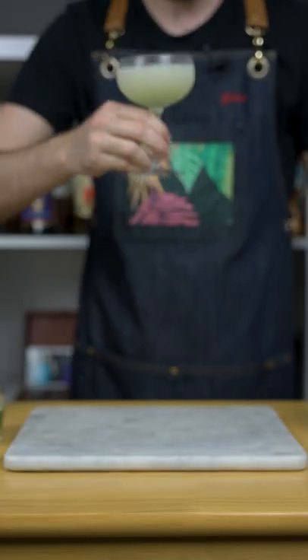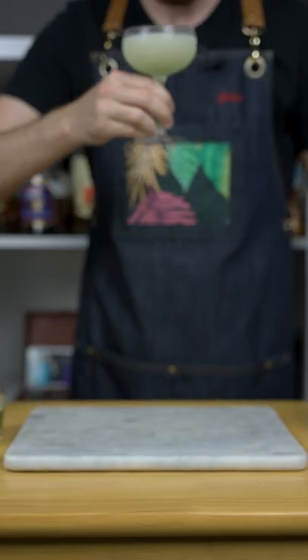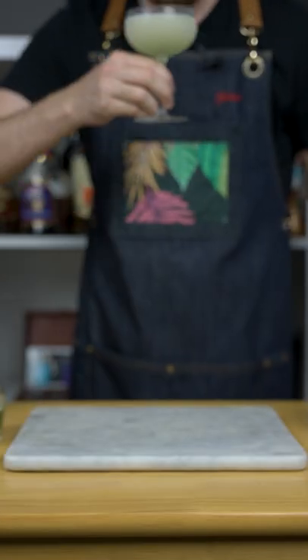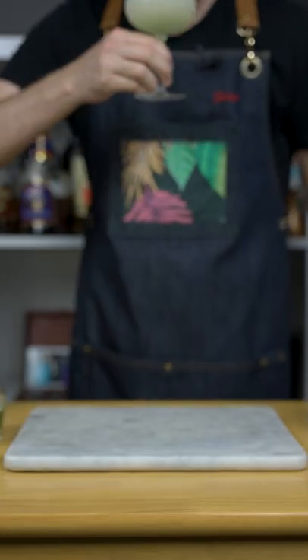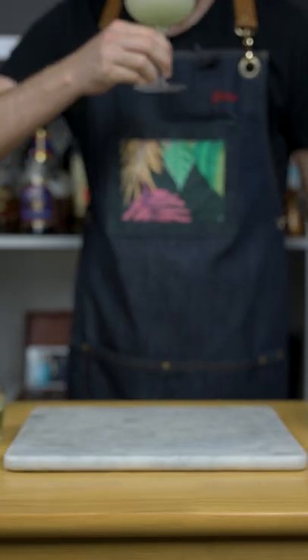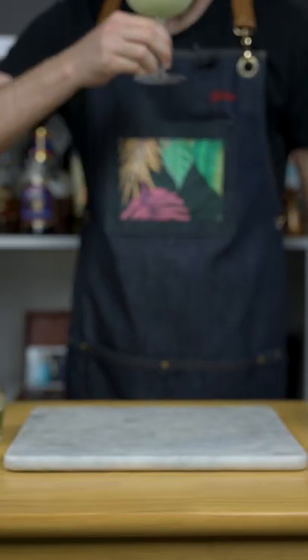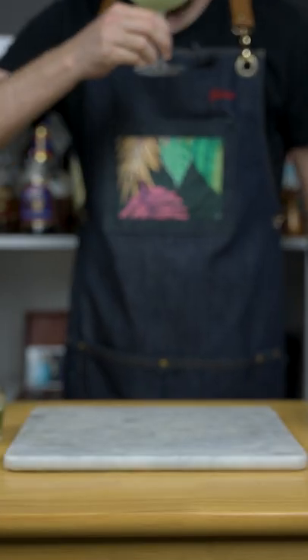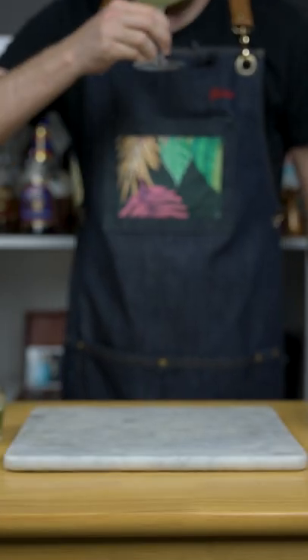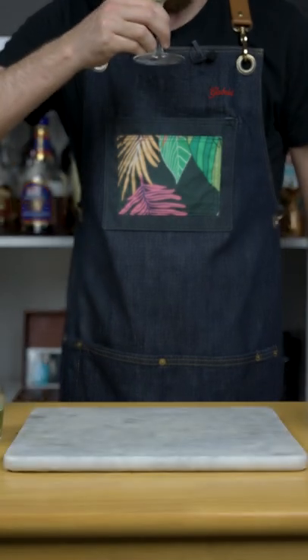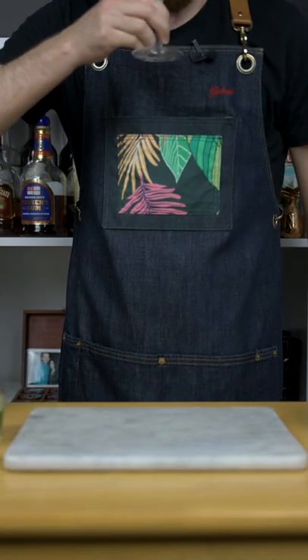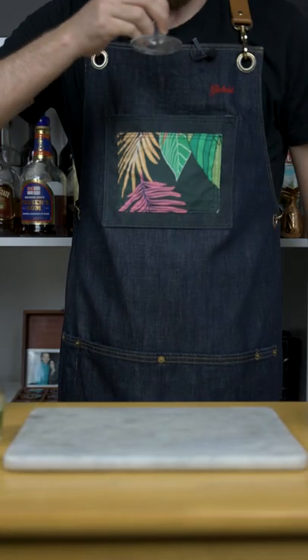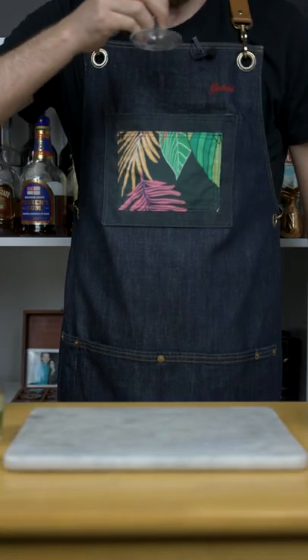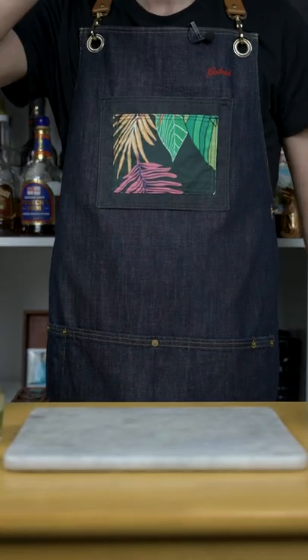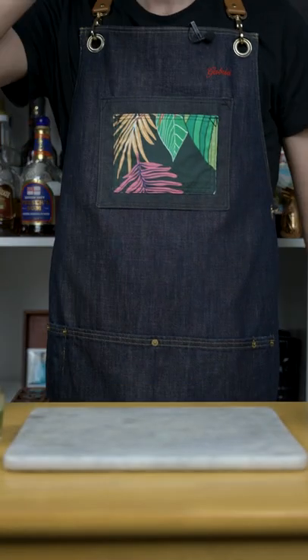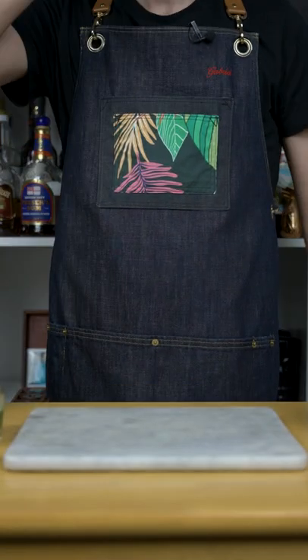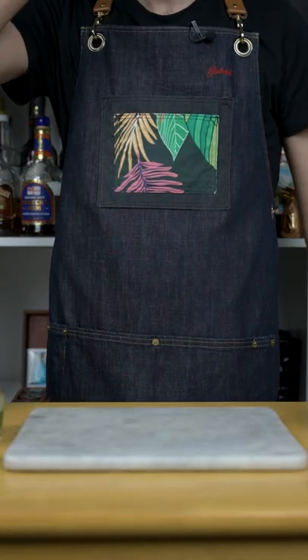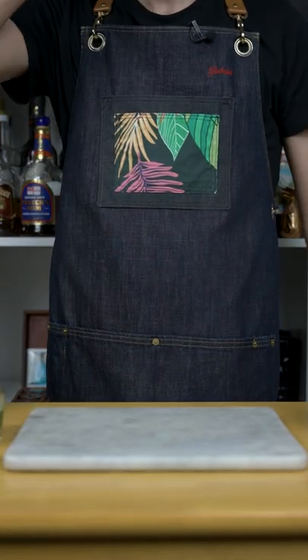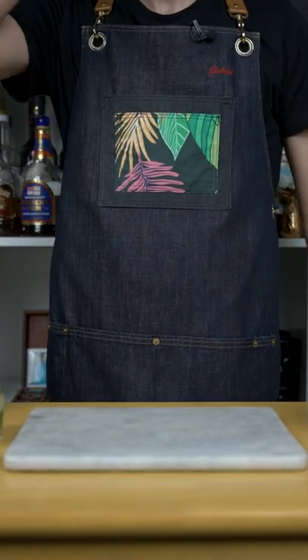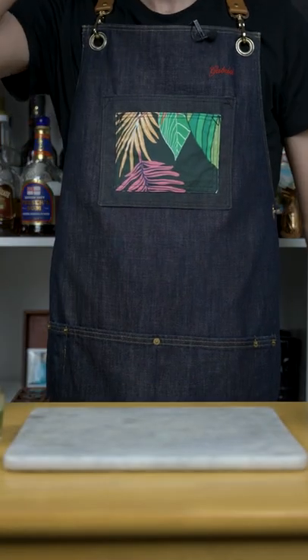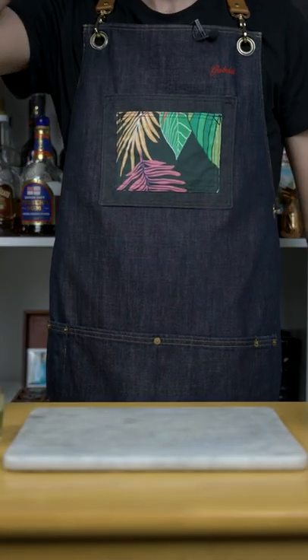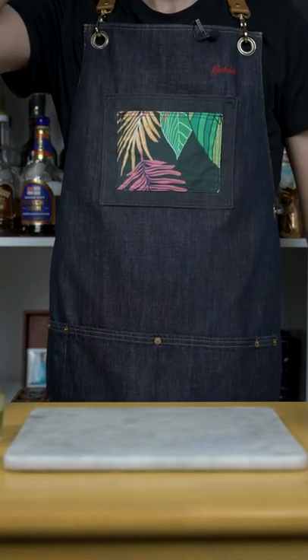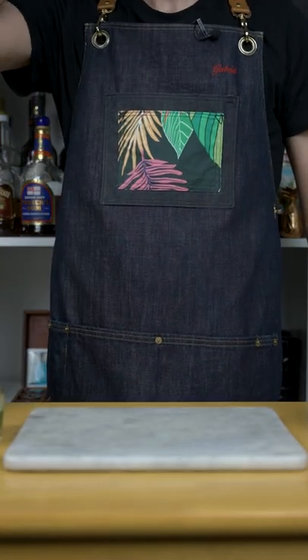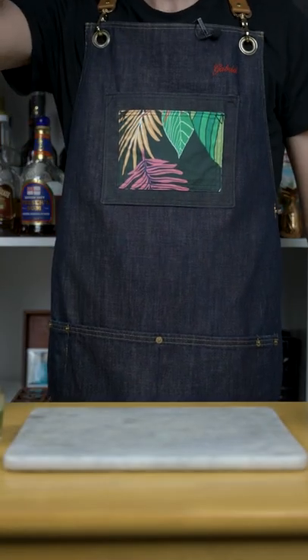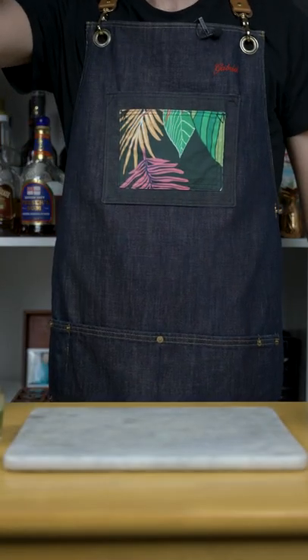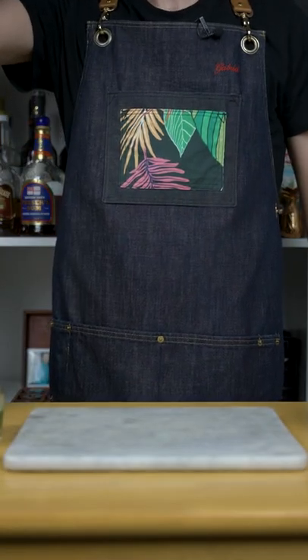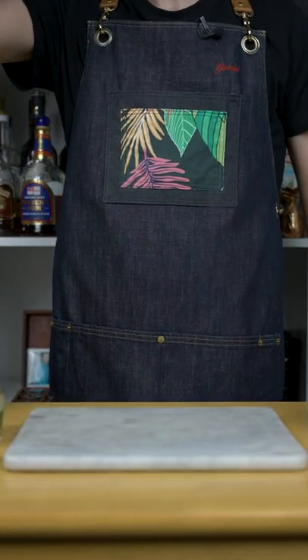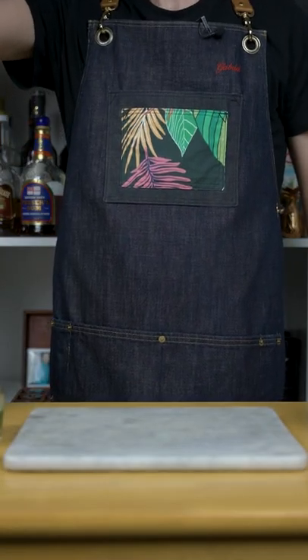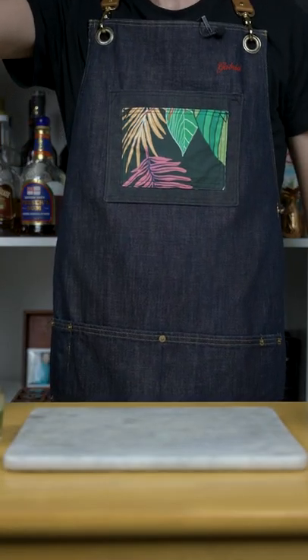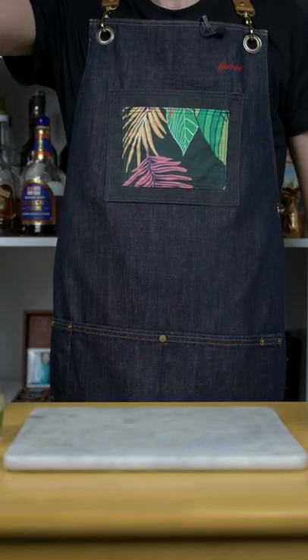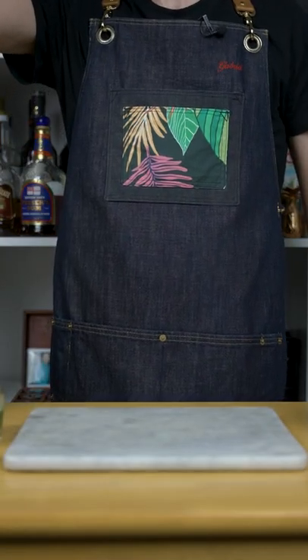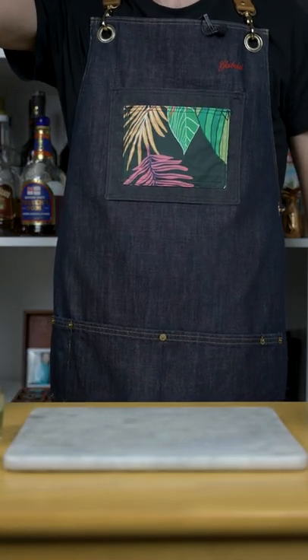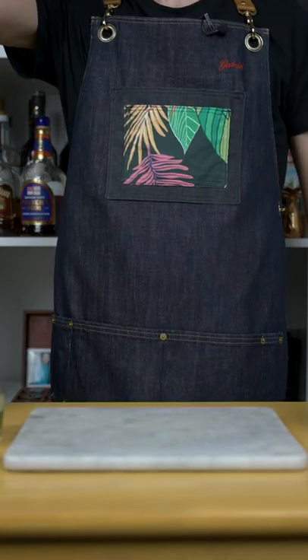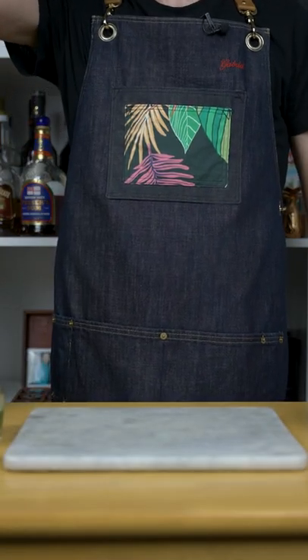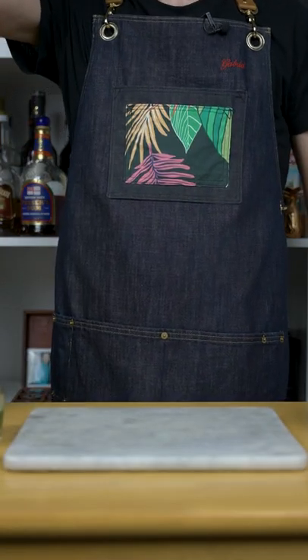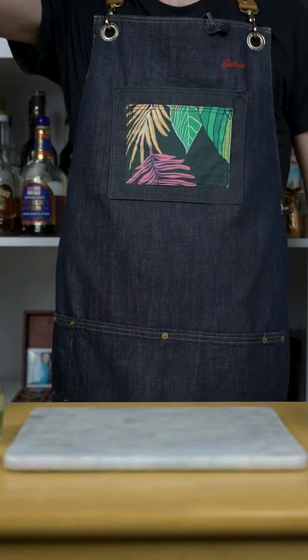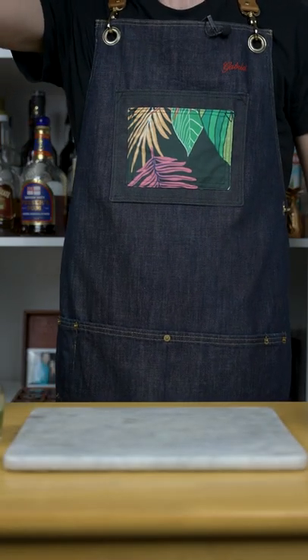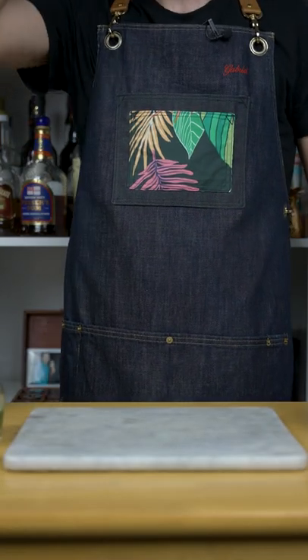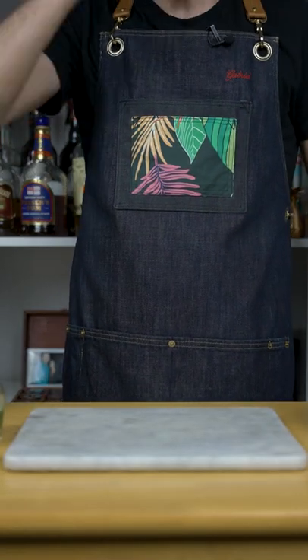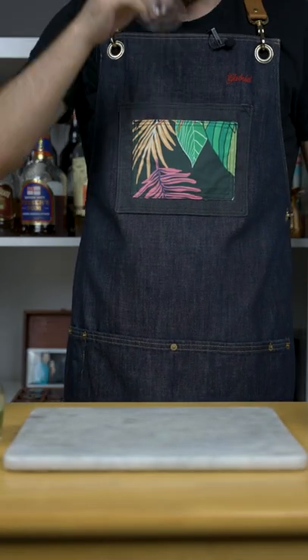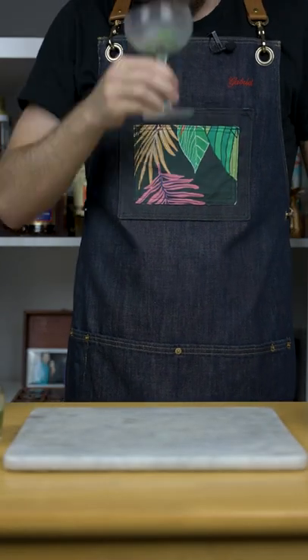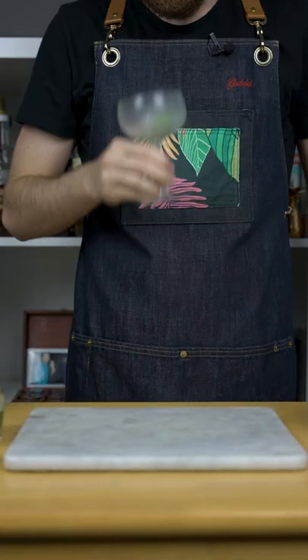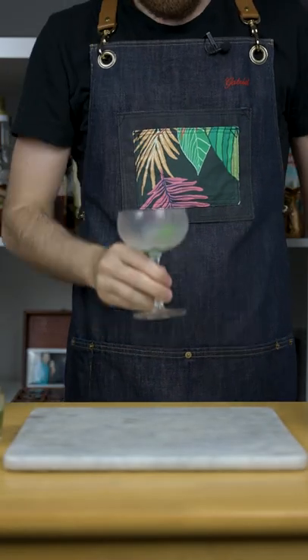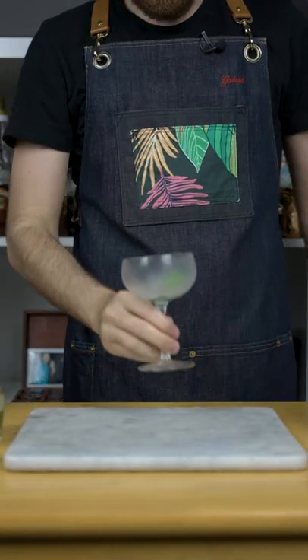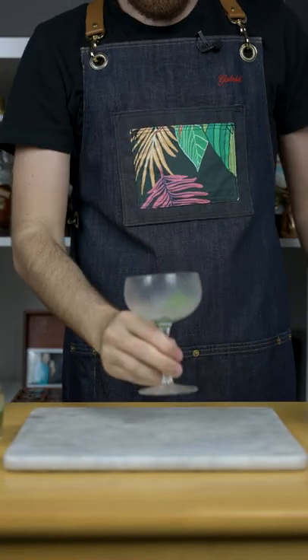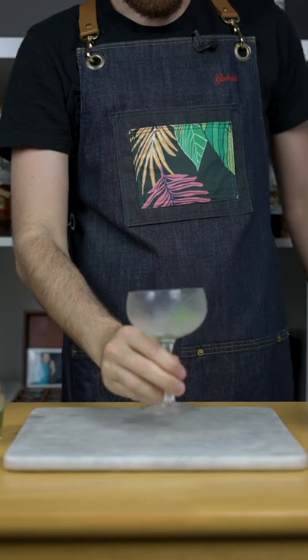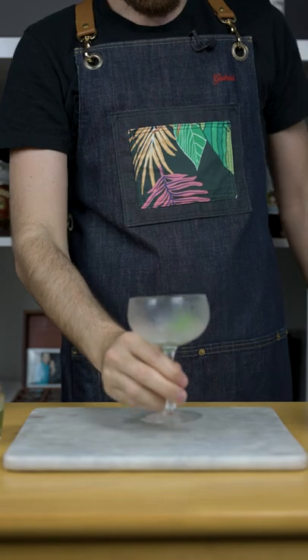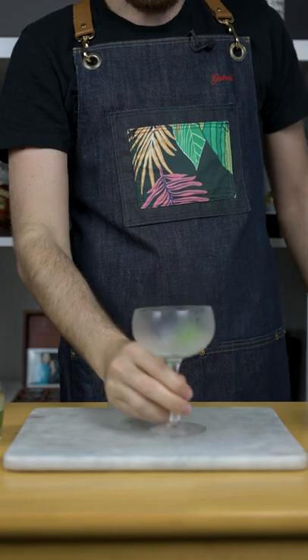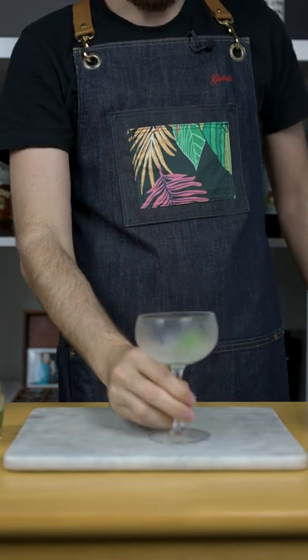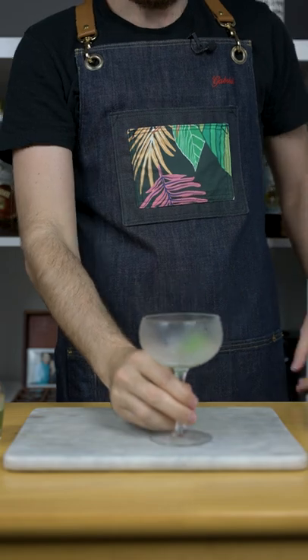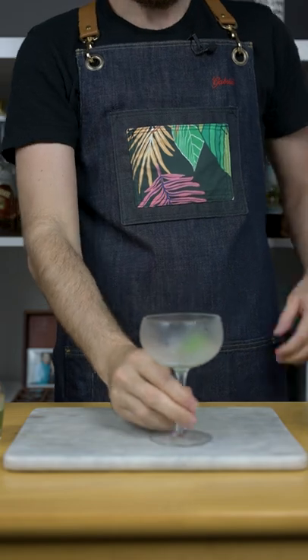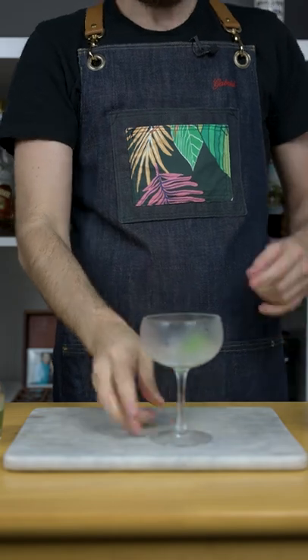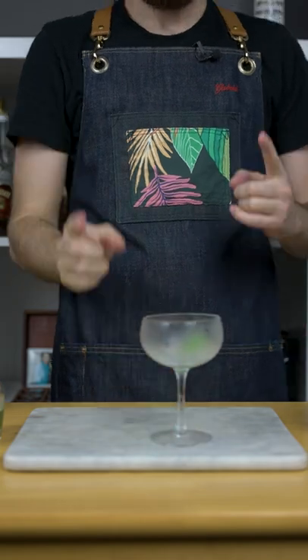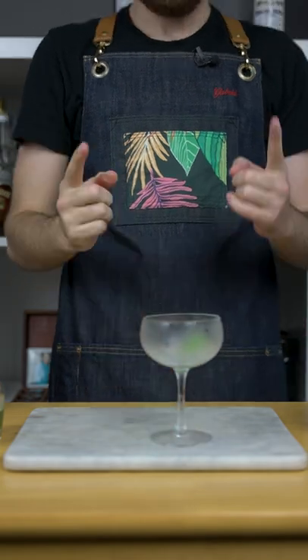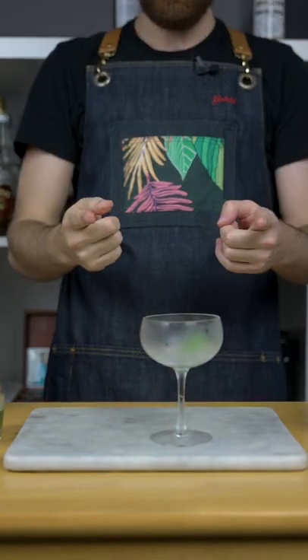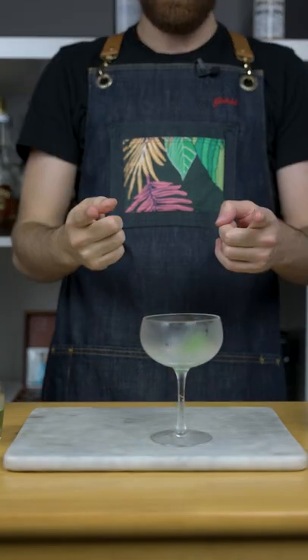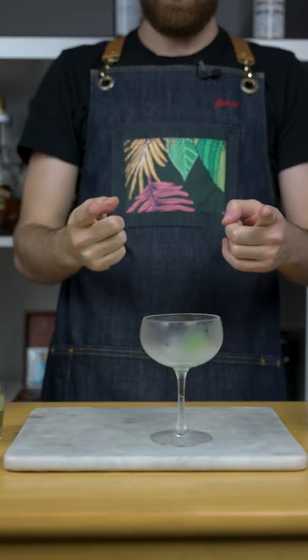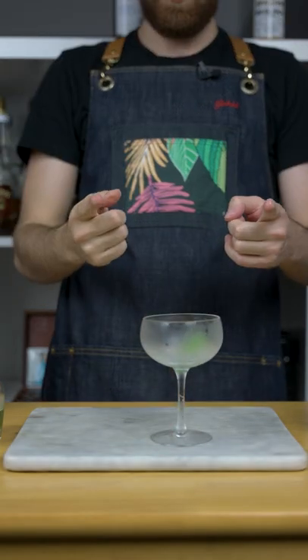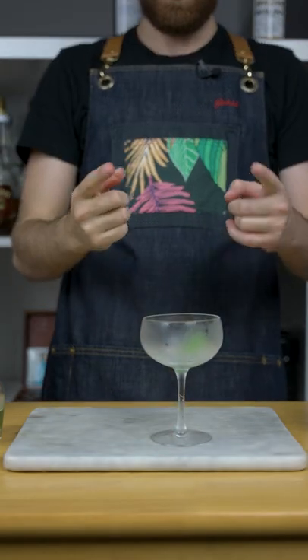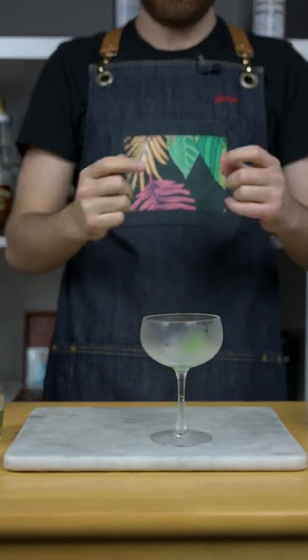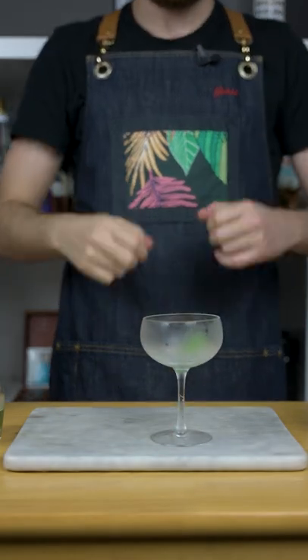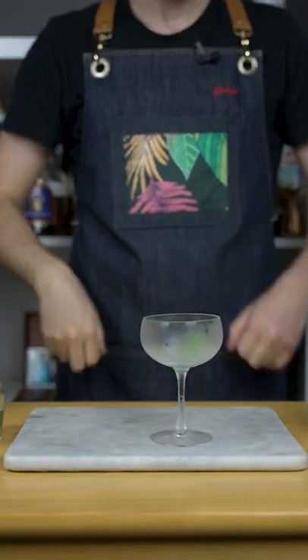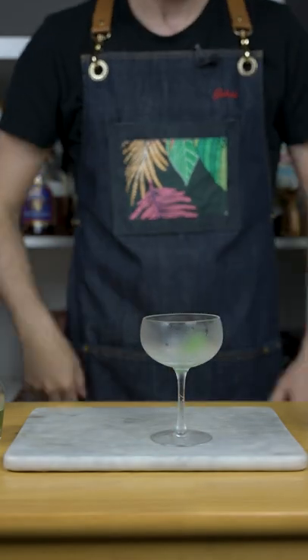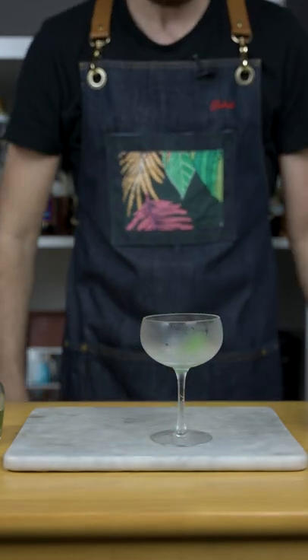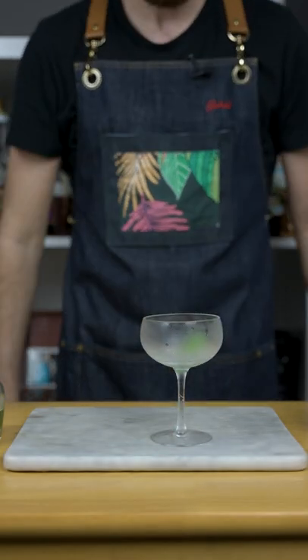Then drink it in one go — and that's non-negotiable. Cheers!